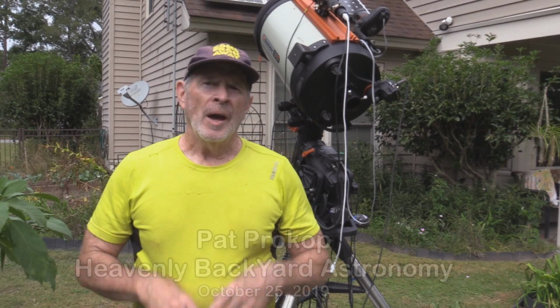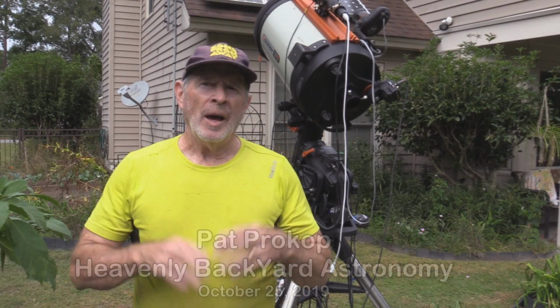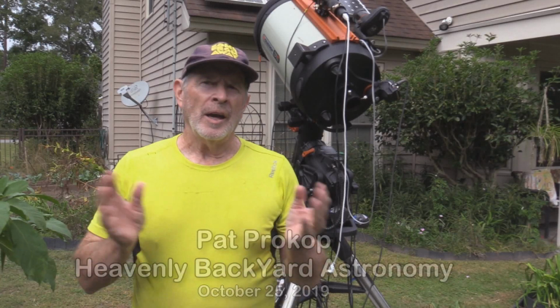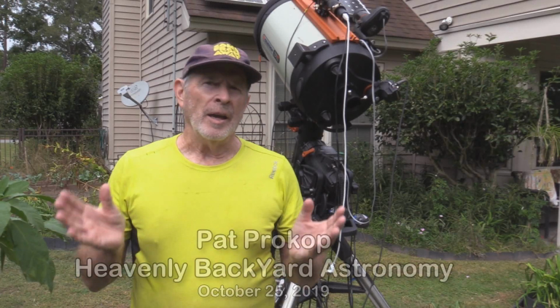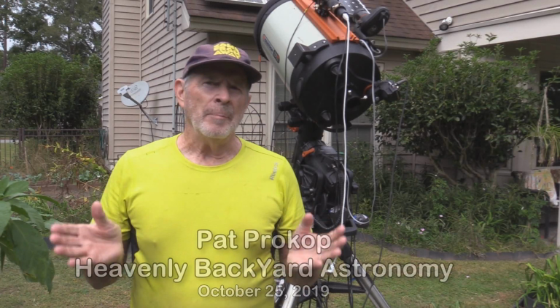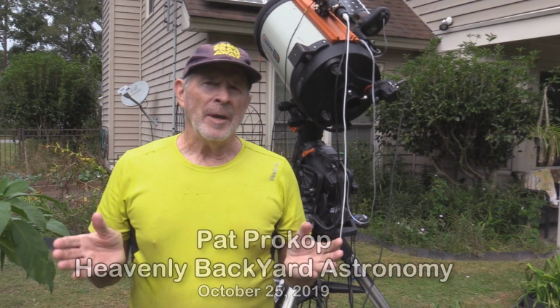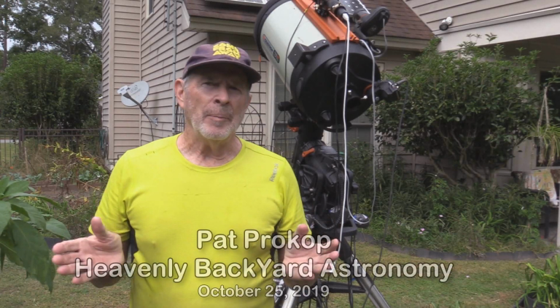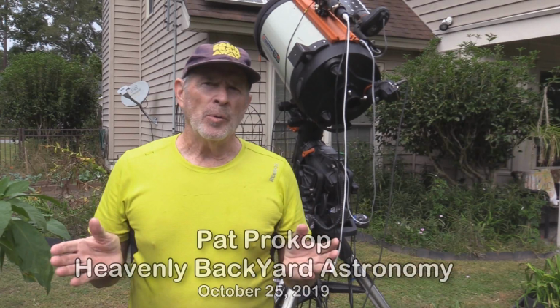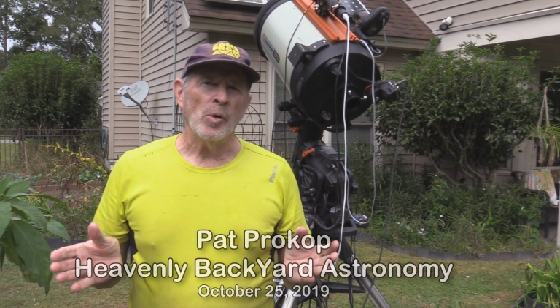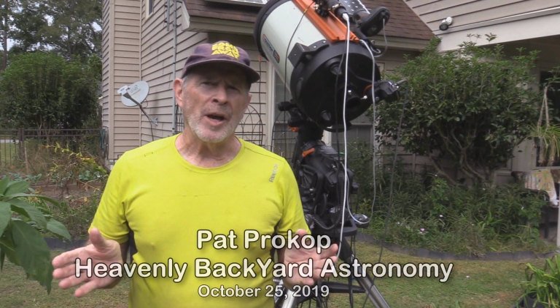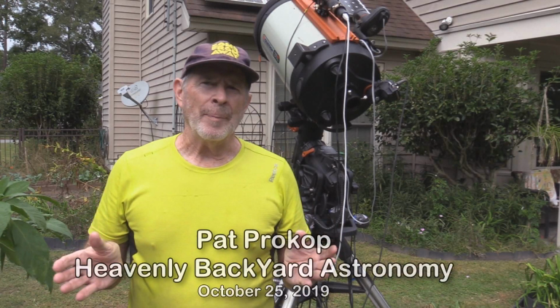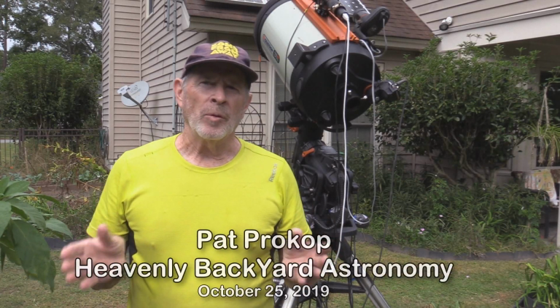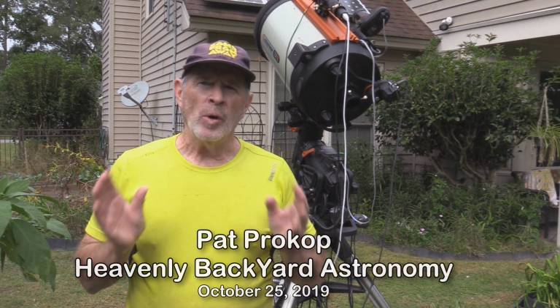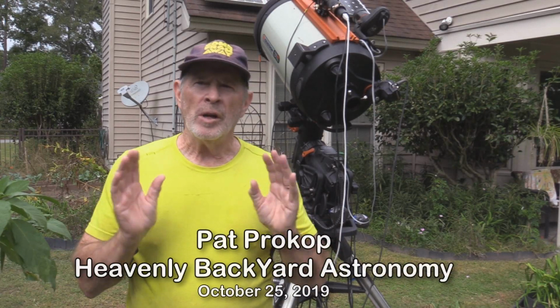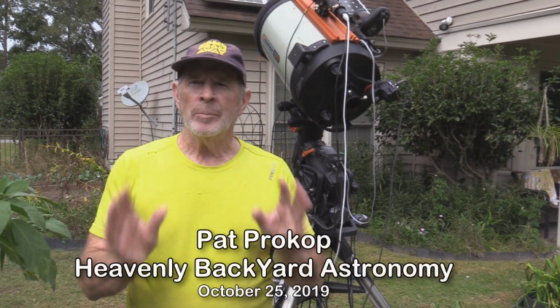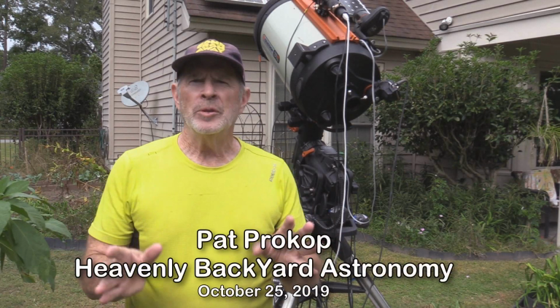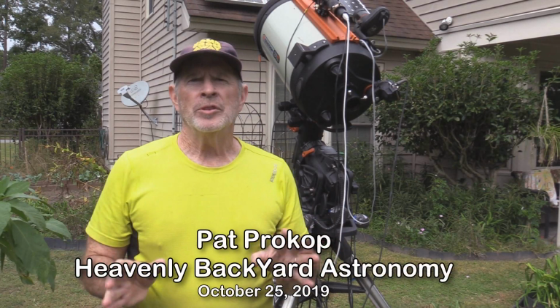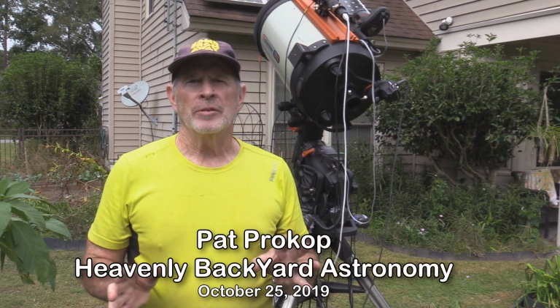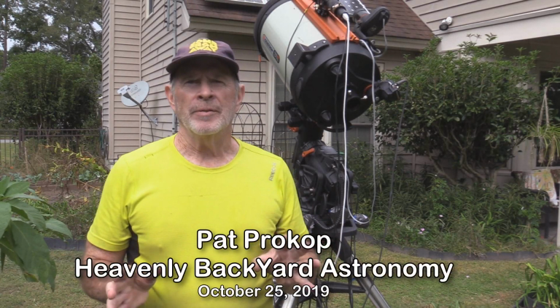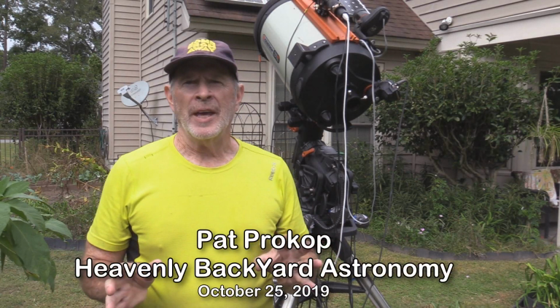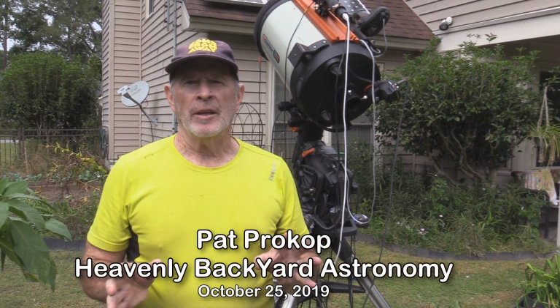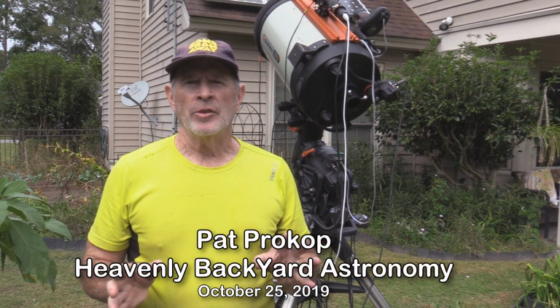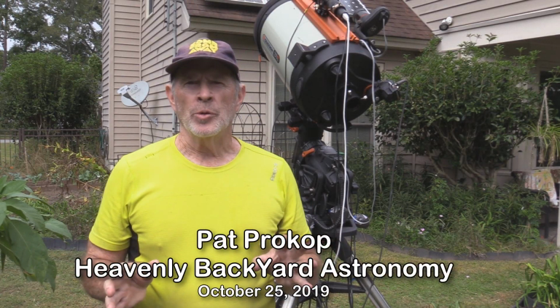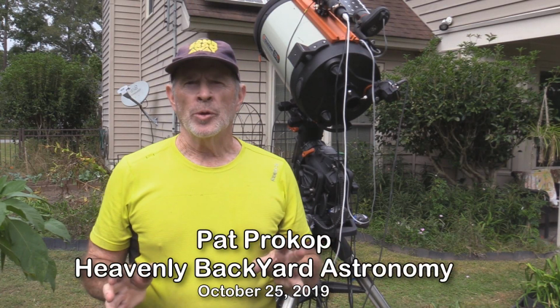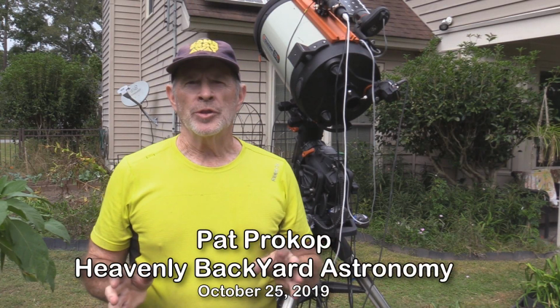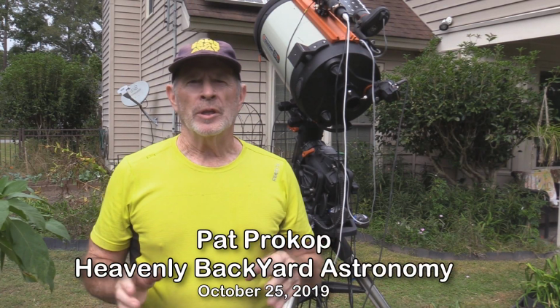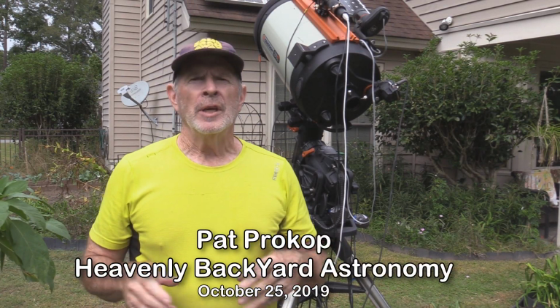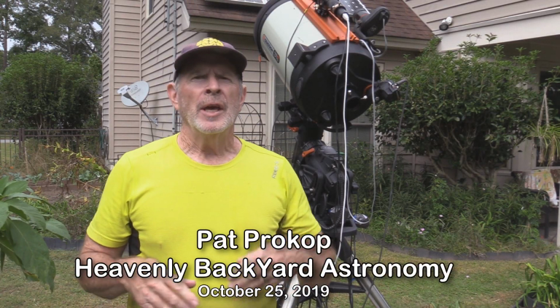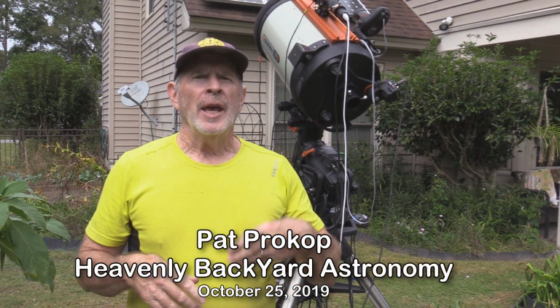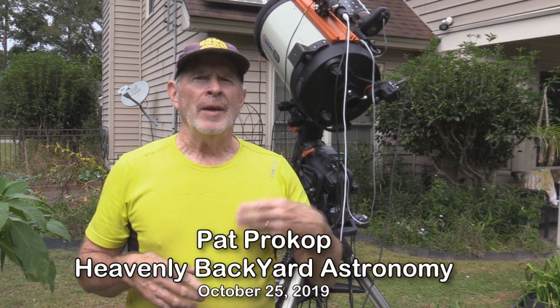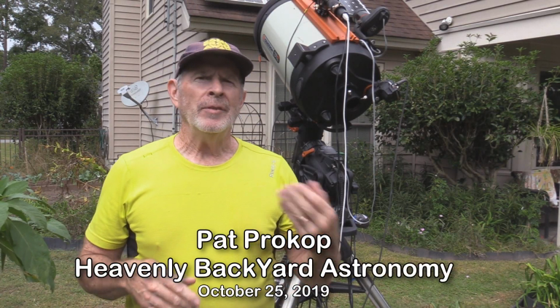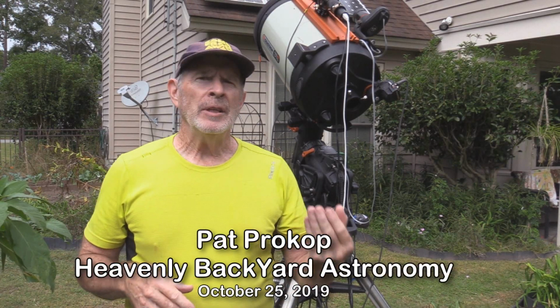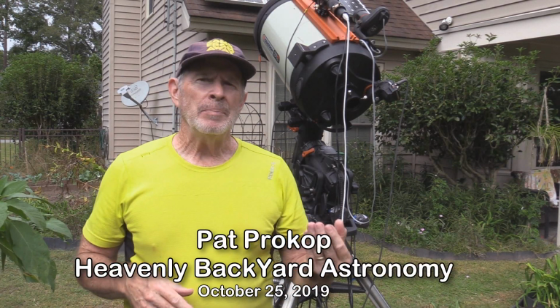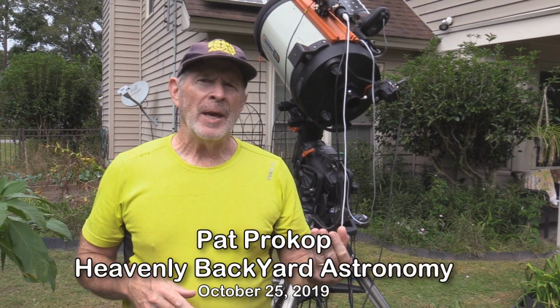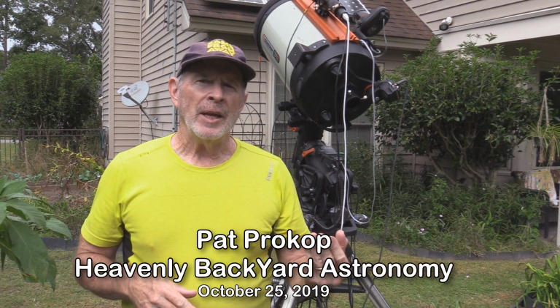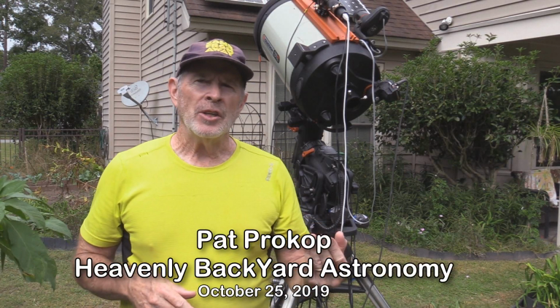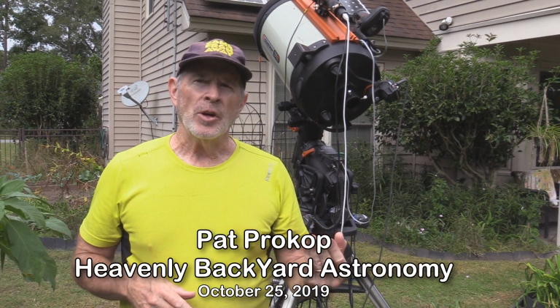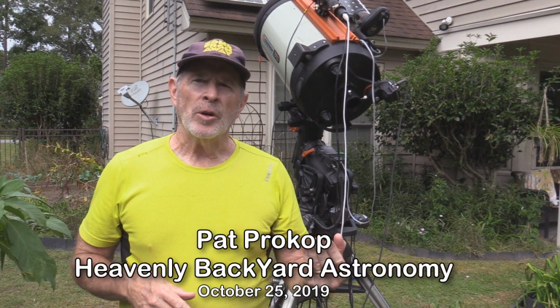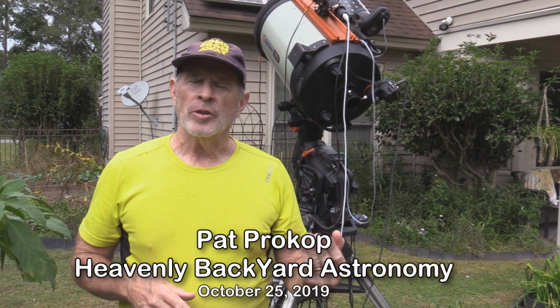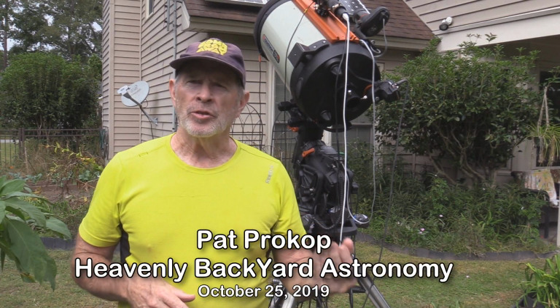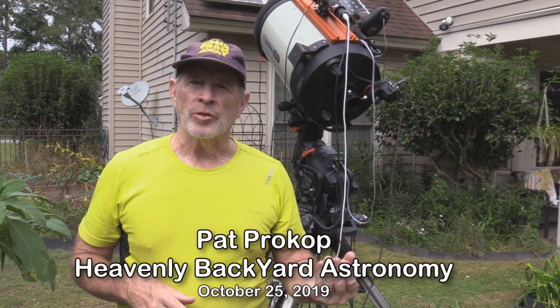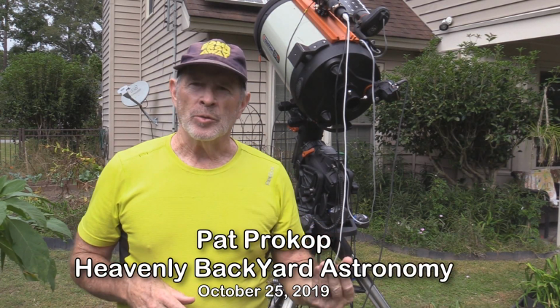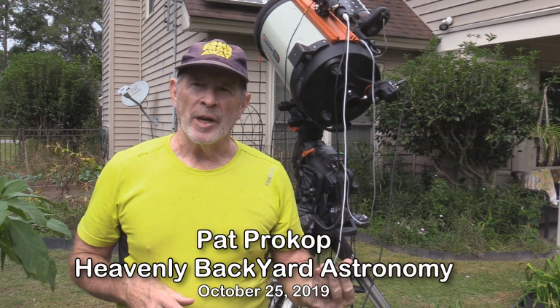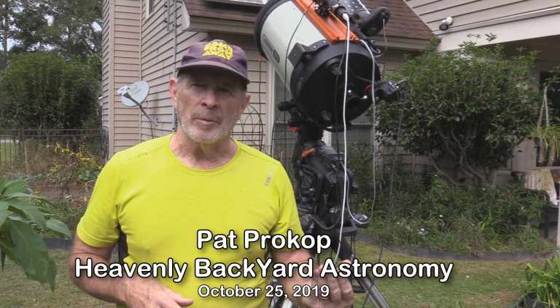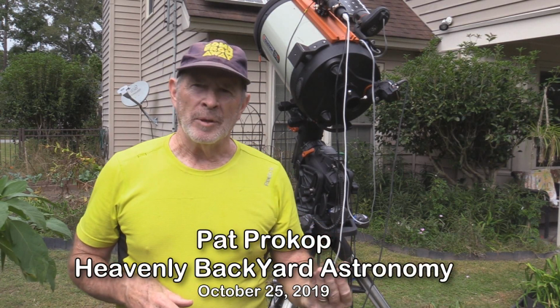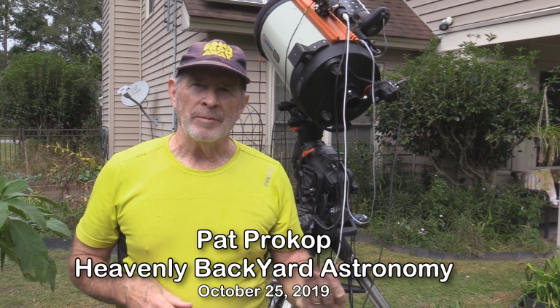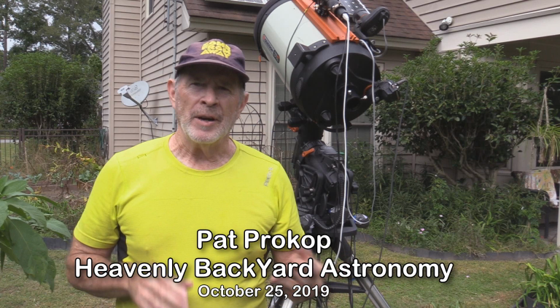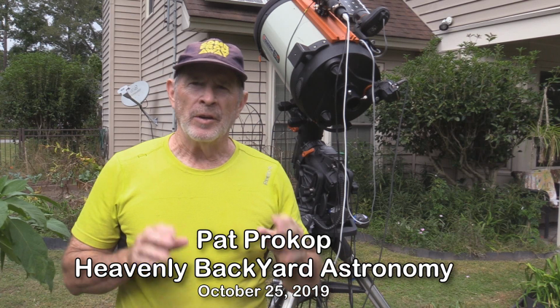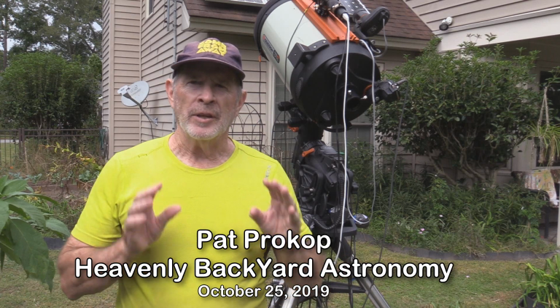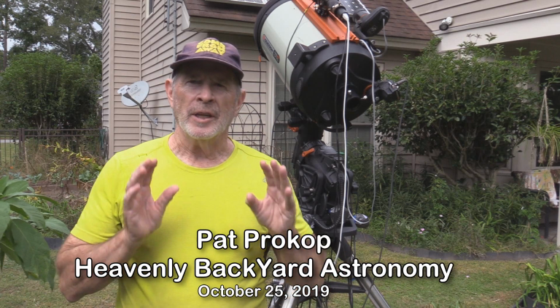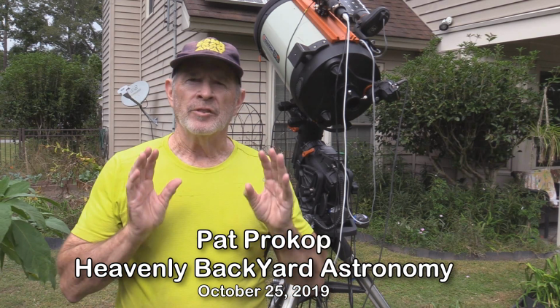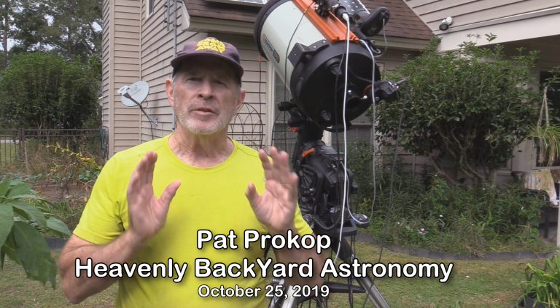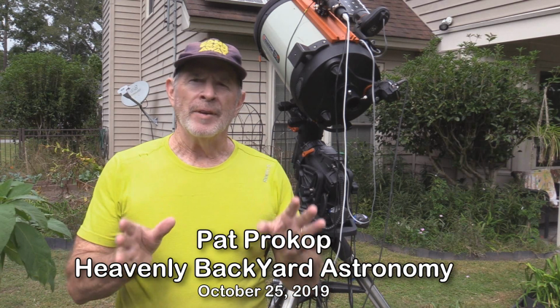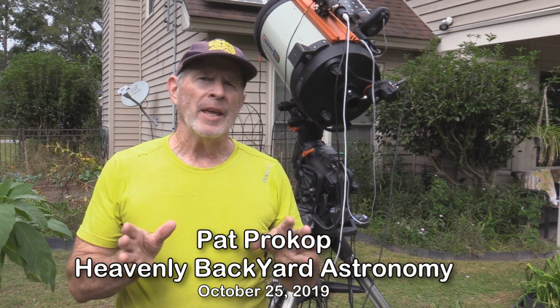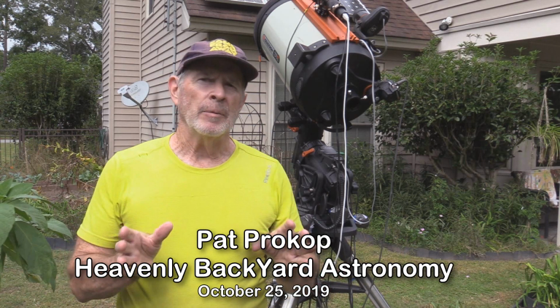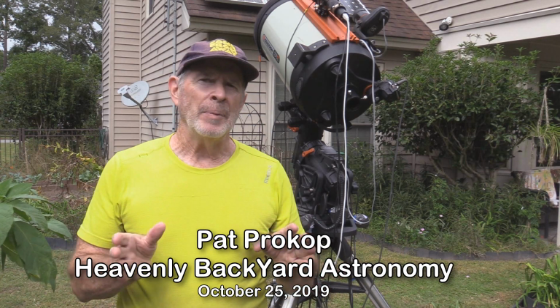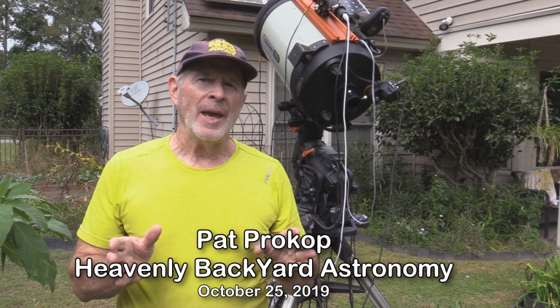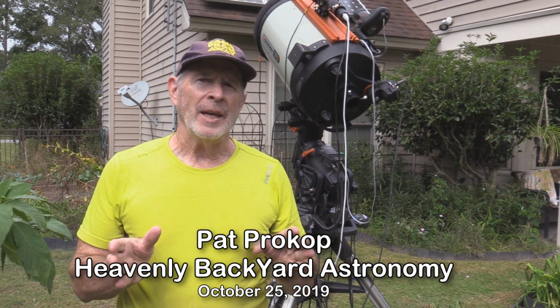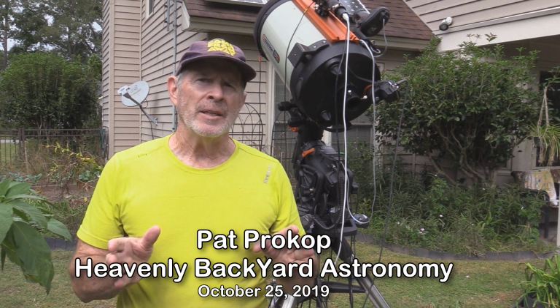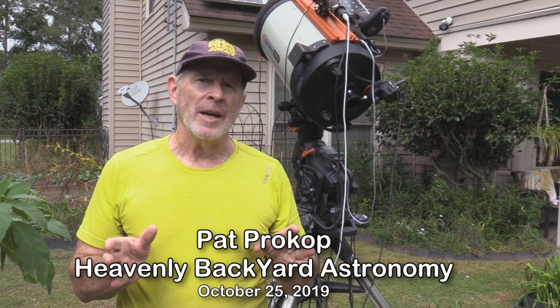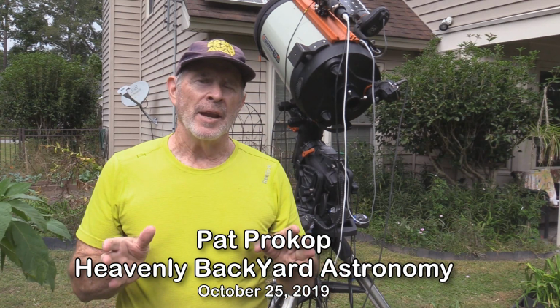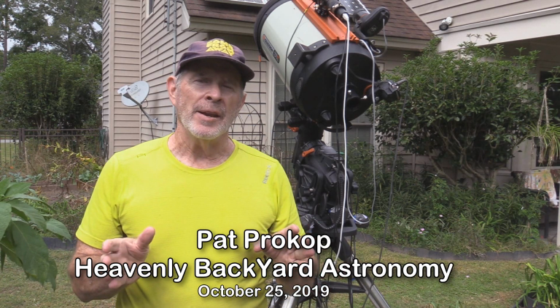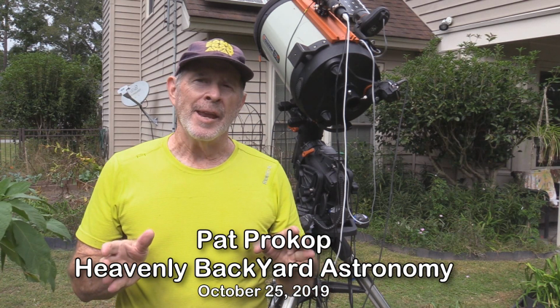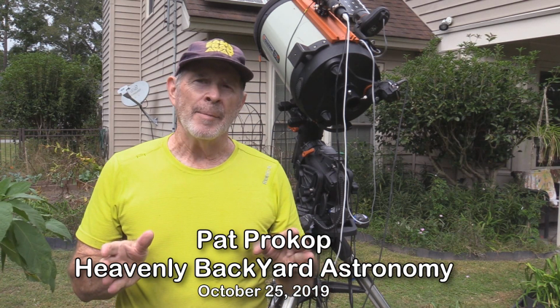Hi, I'm Pat Prokop and welcome to Savannah, Georgia Heavenly Backyard Astronomy, found on SavannahPat.name.